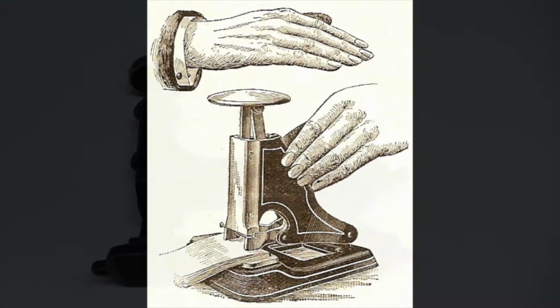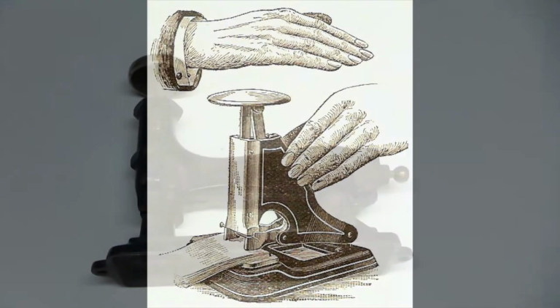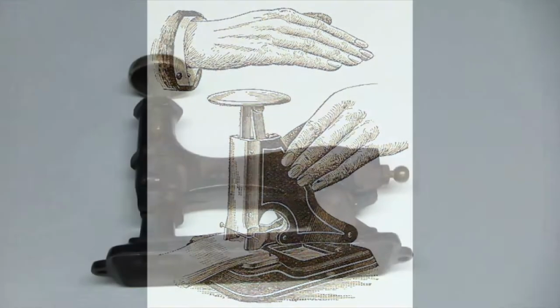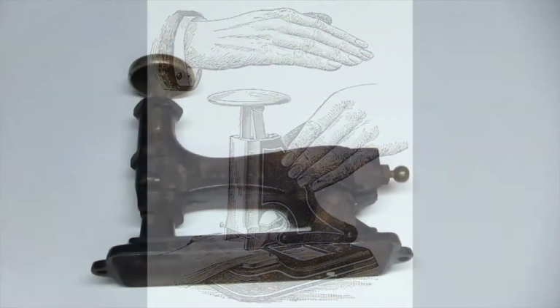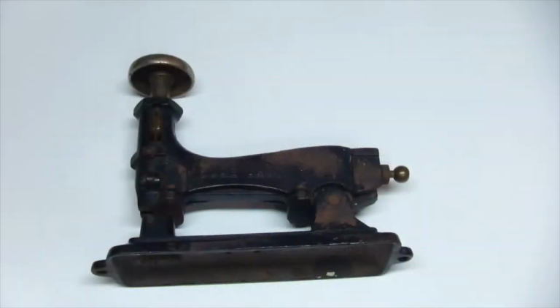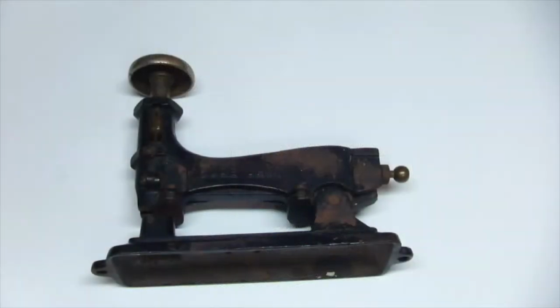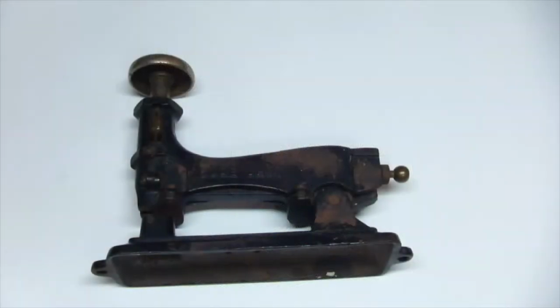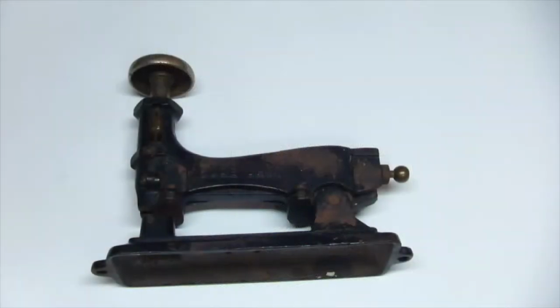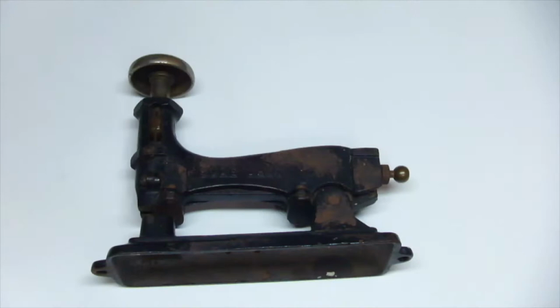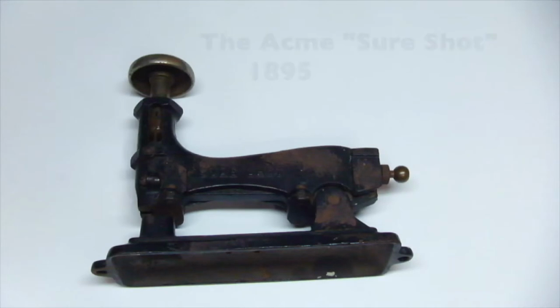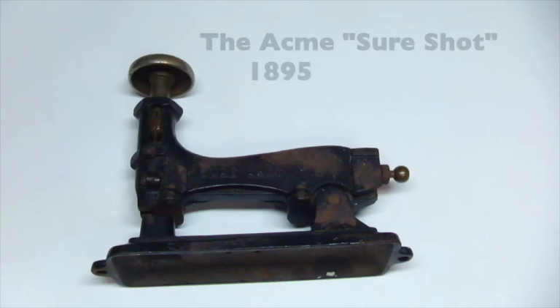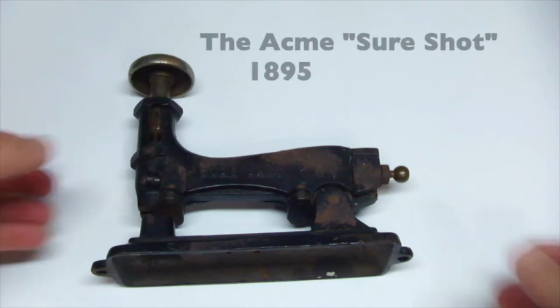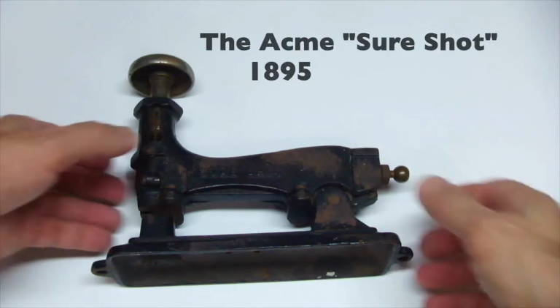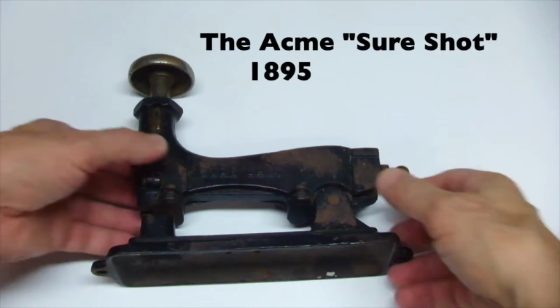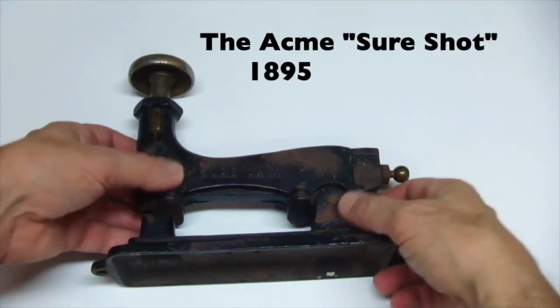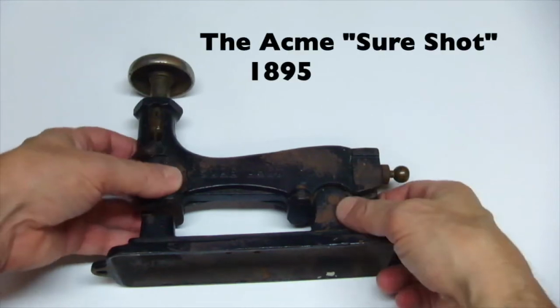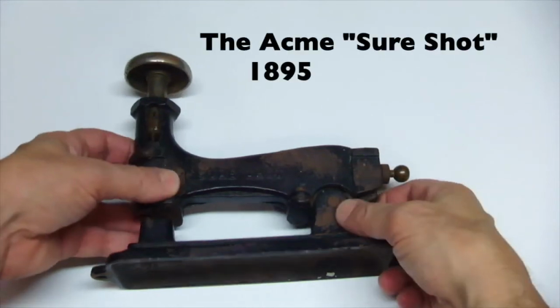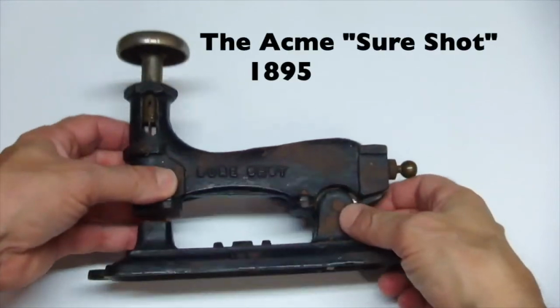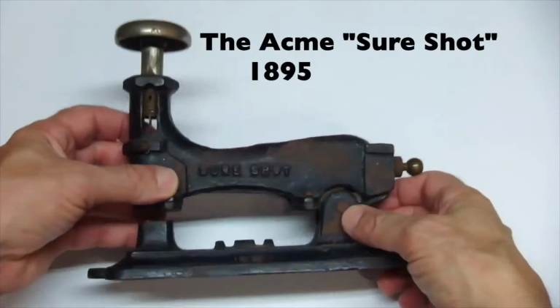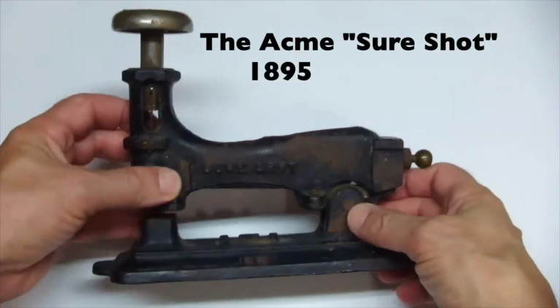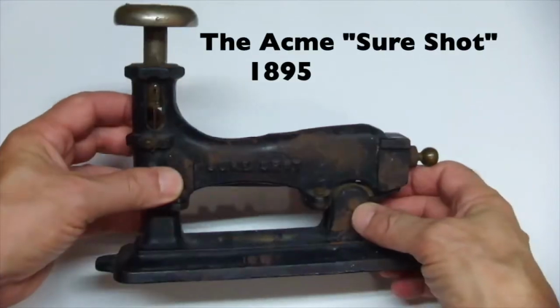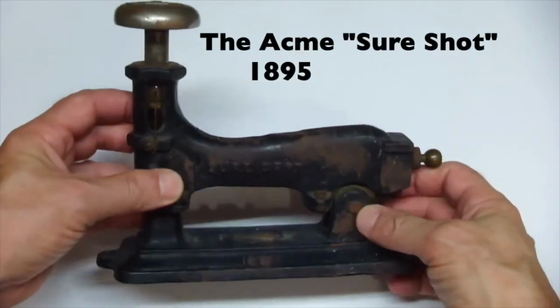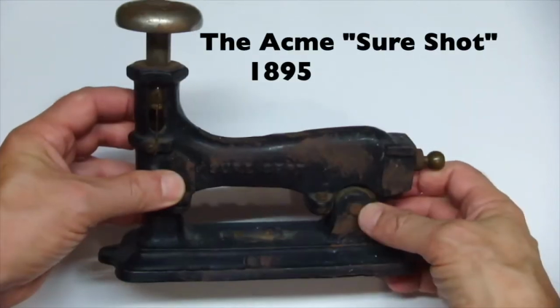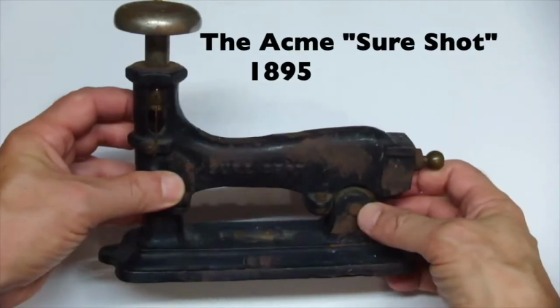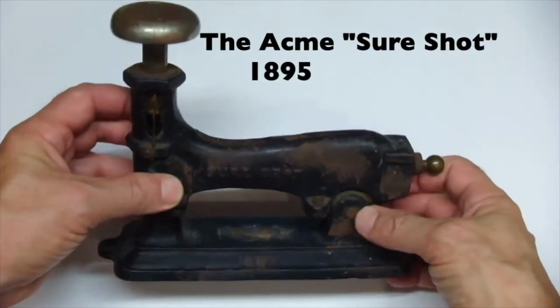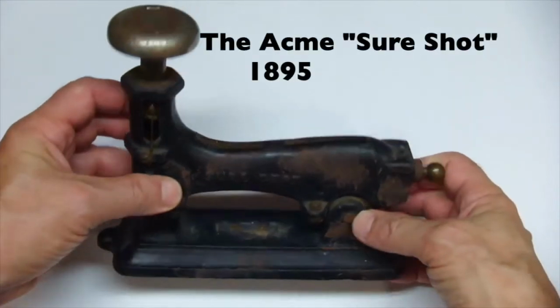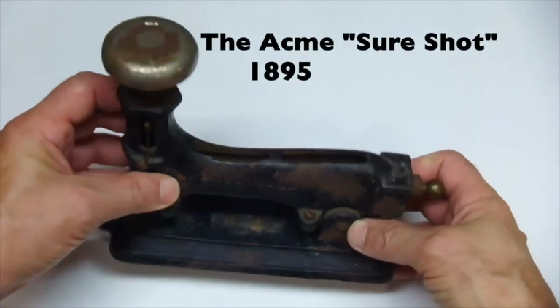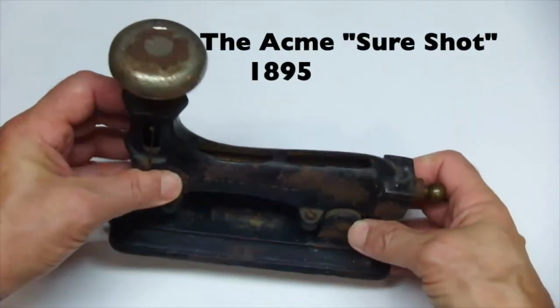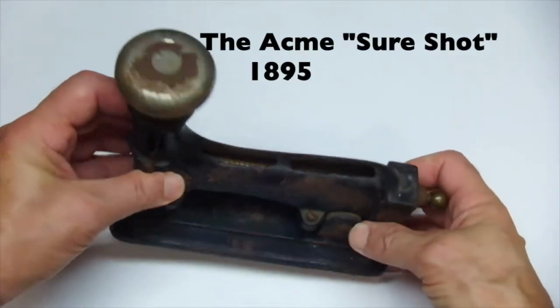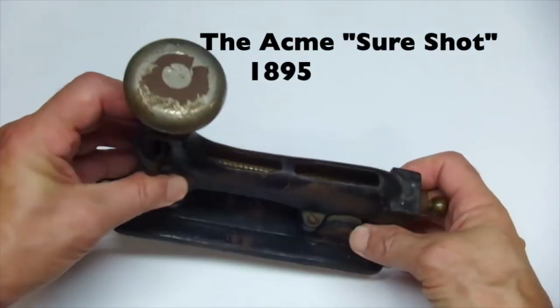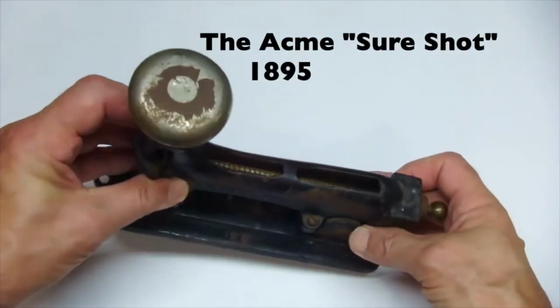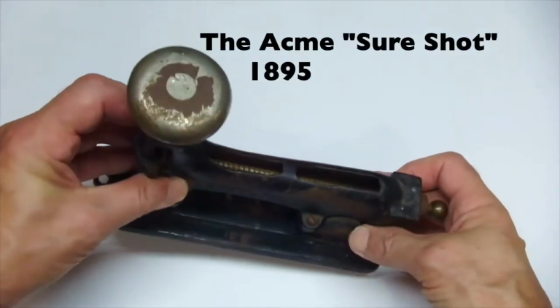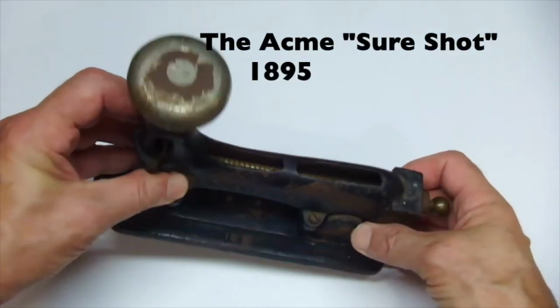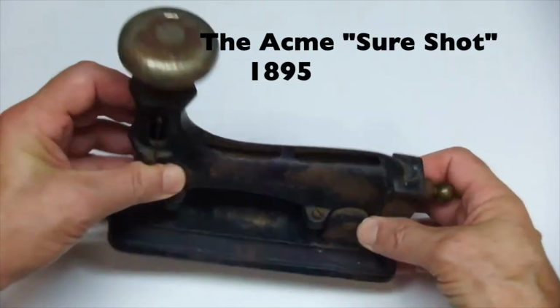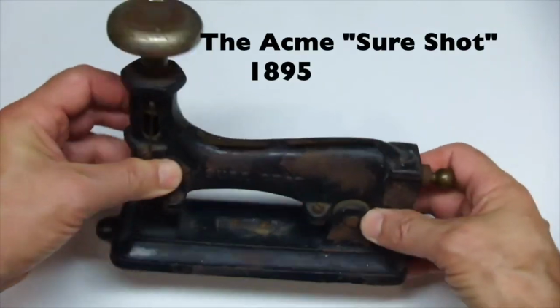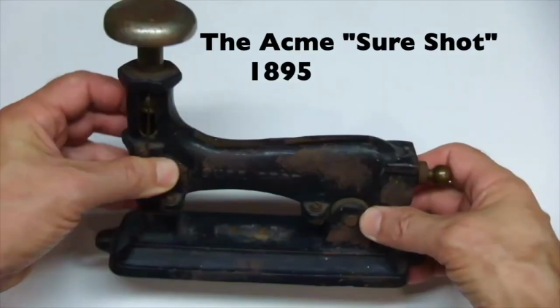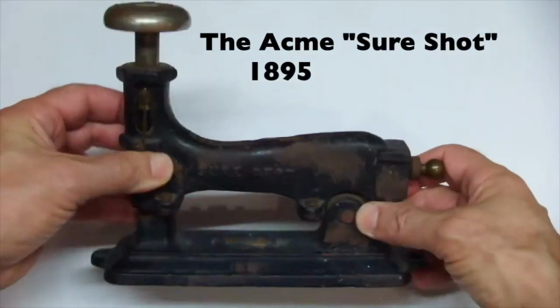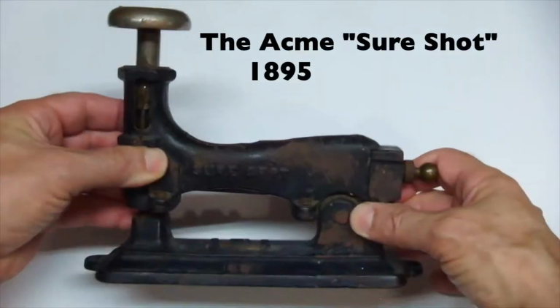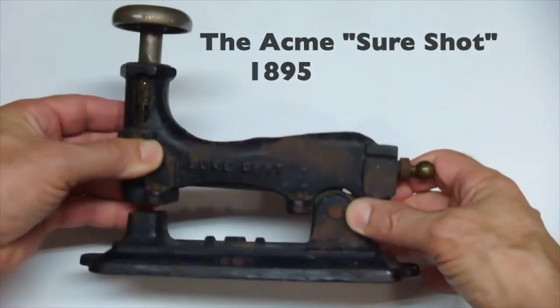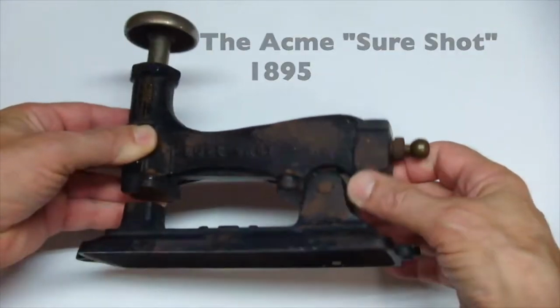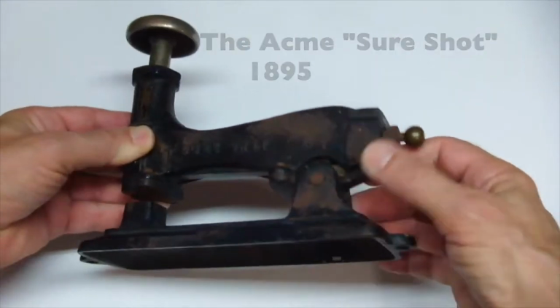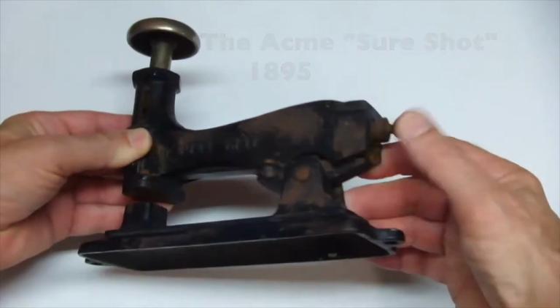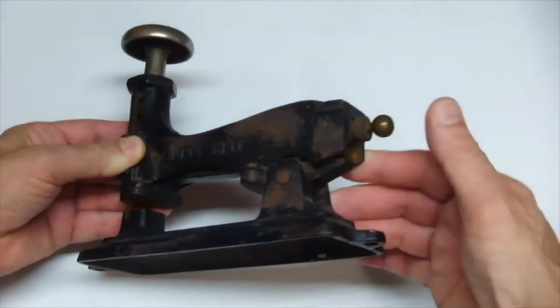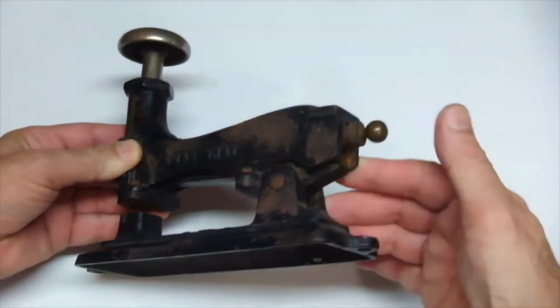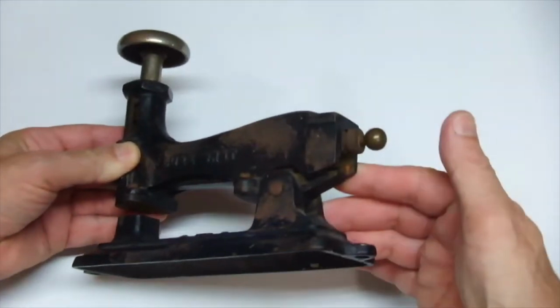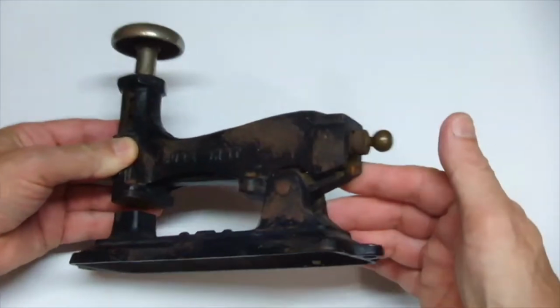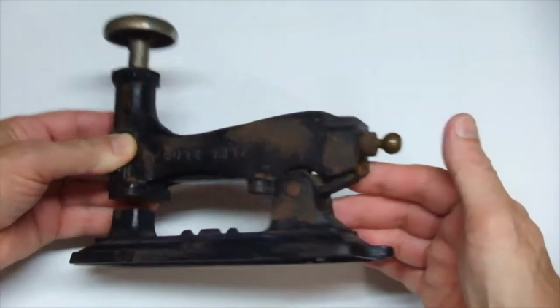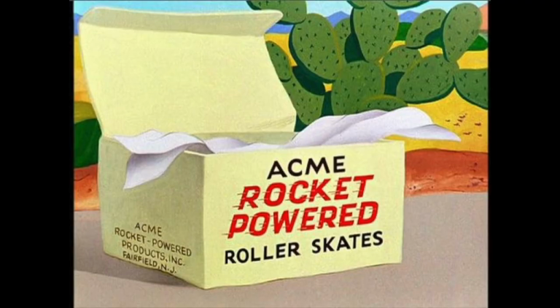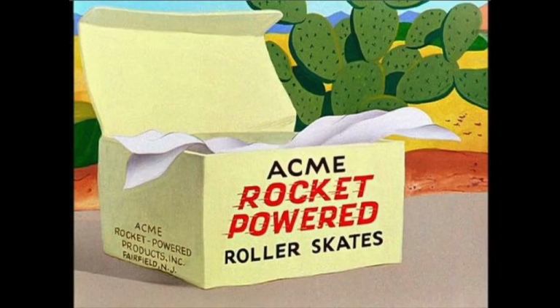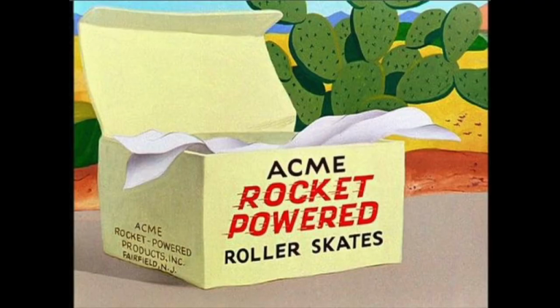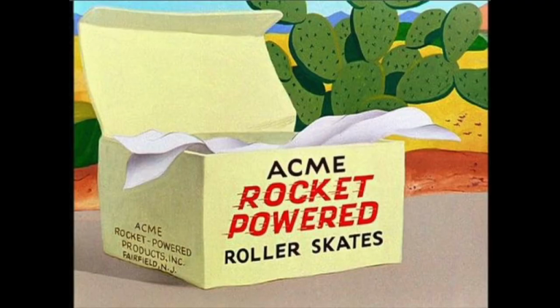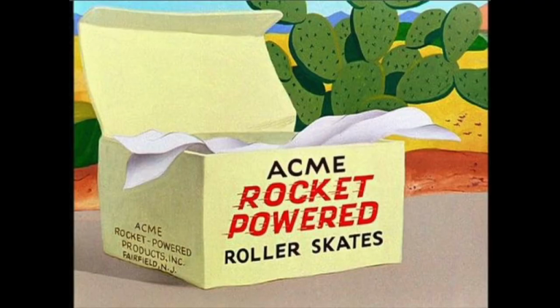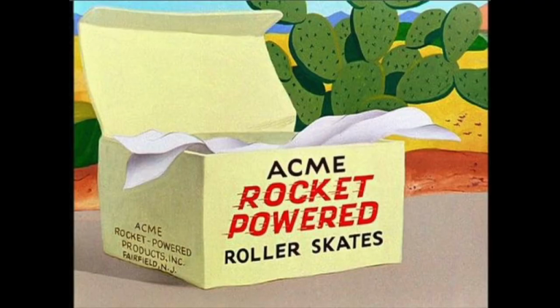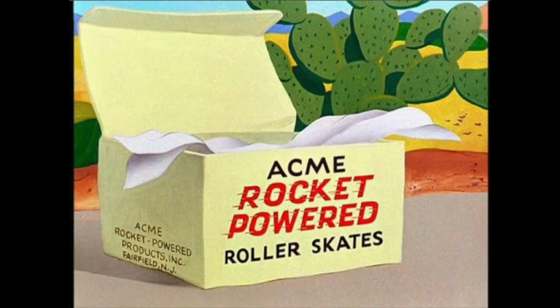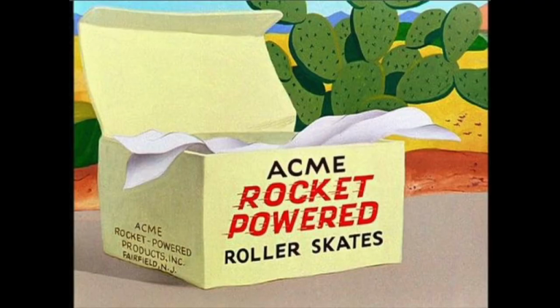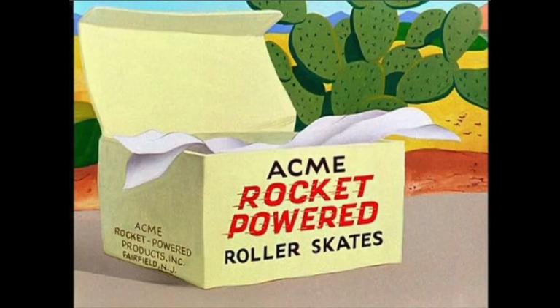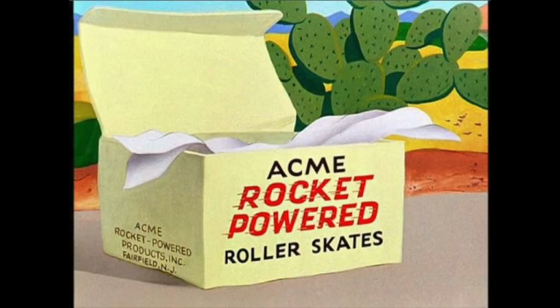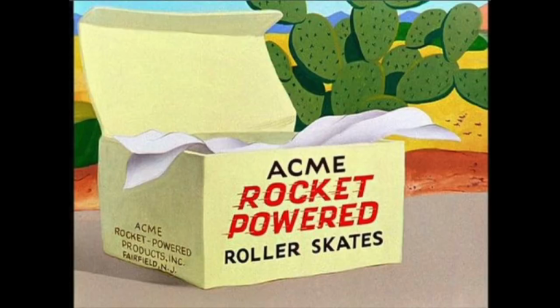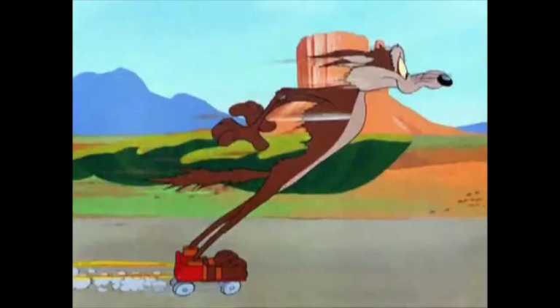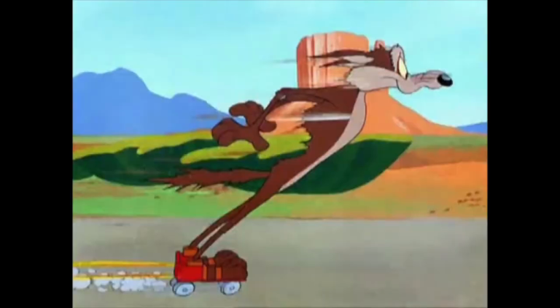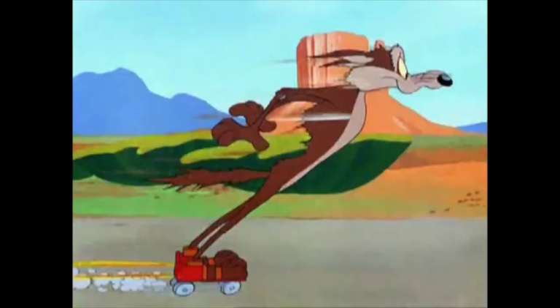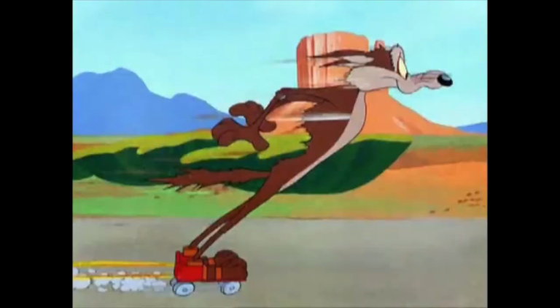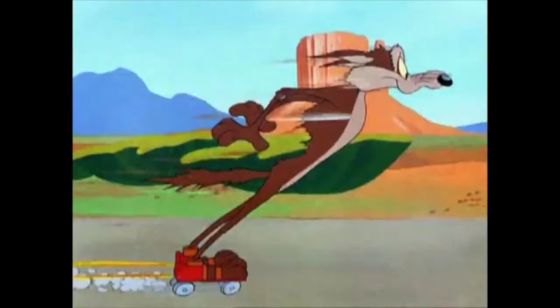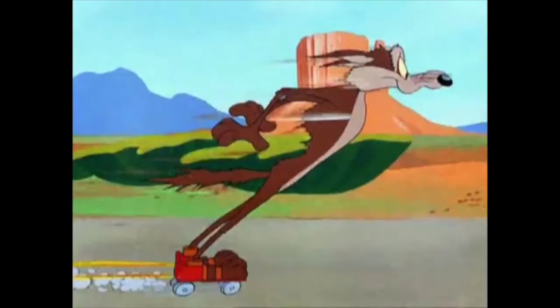I'll be restoring a stapler from 1895 made by the Acme Company — the same company that produced rocket roller skates for coyotes.